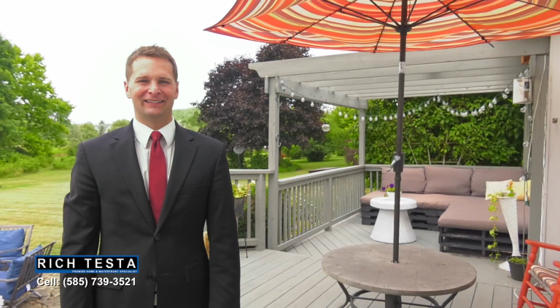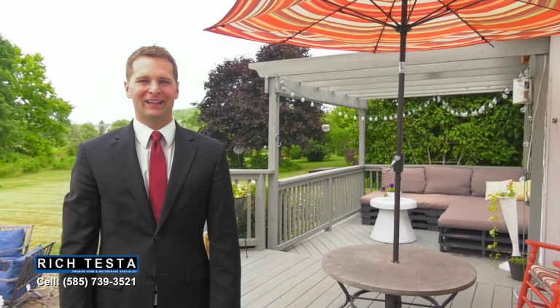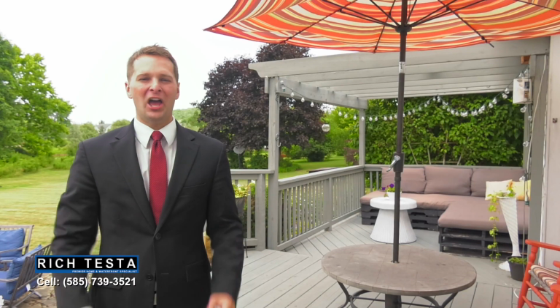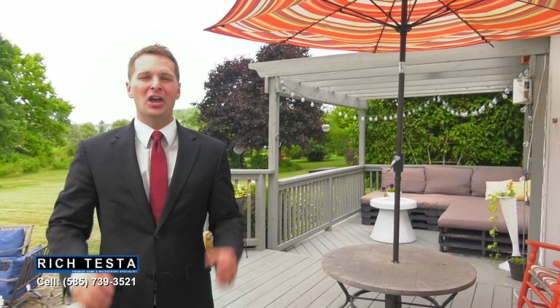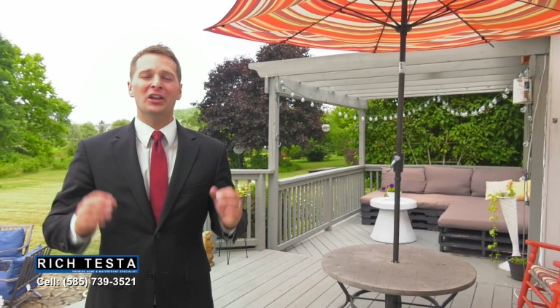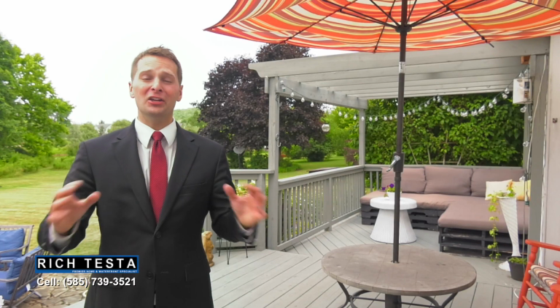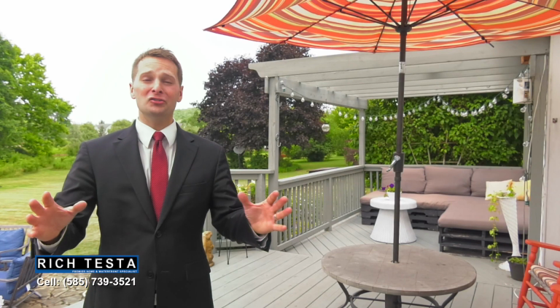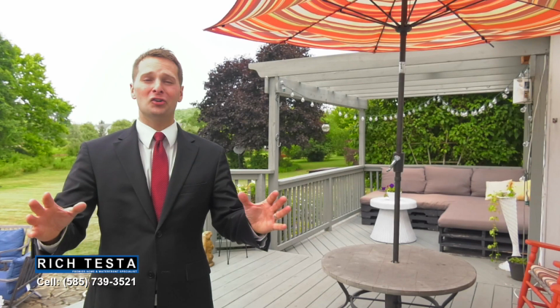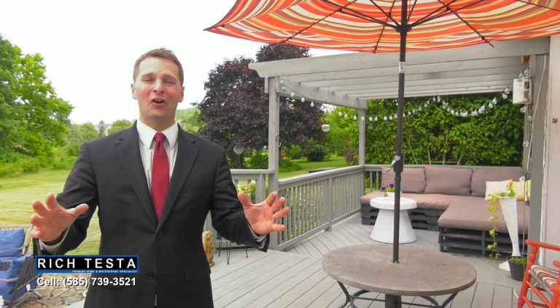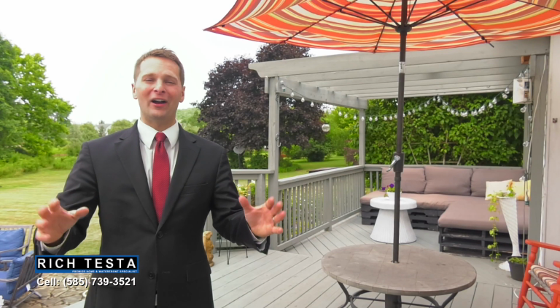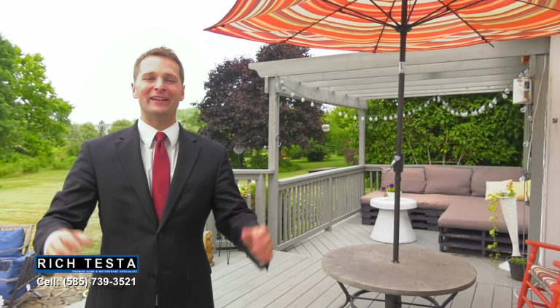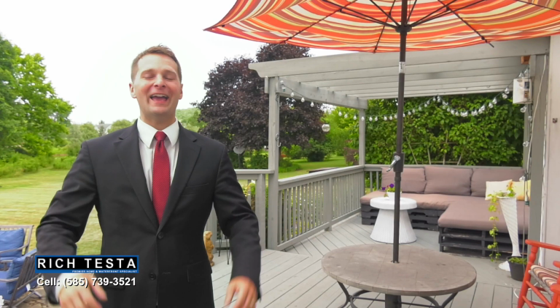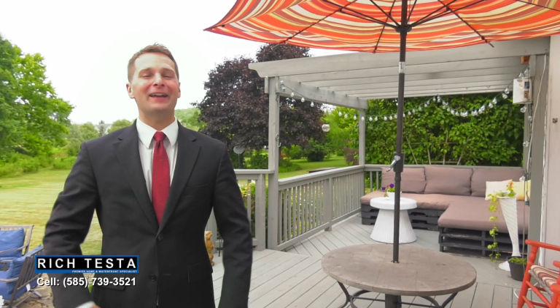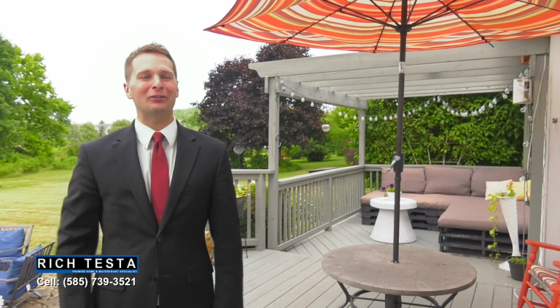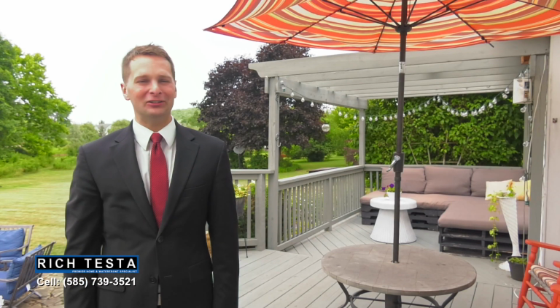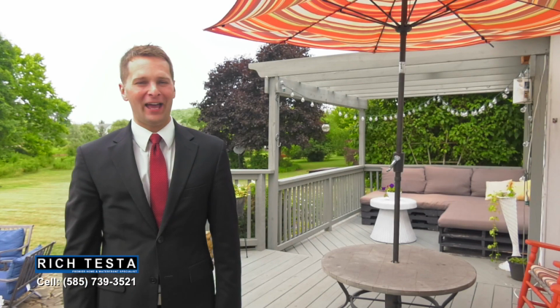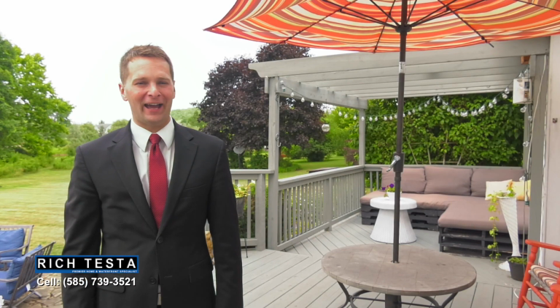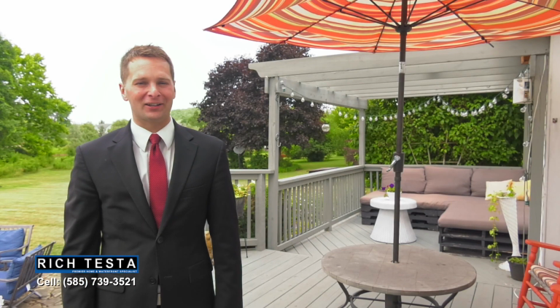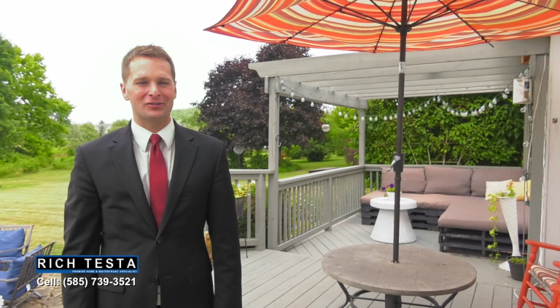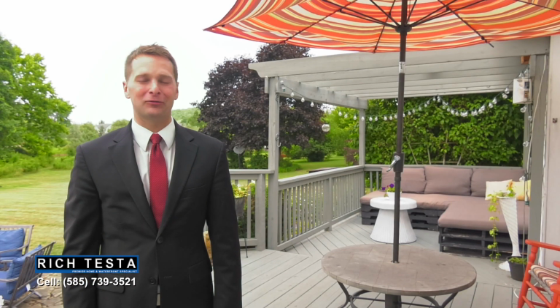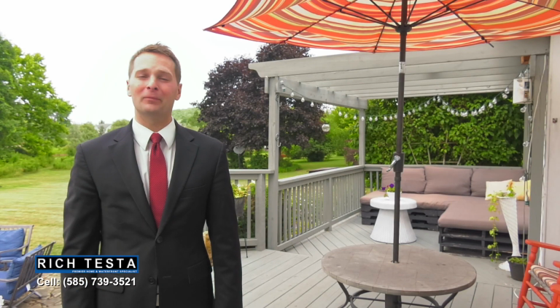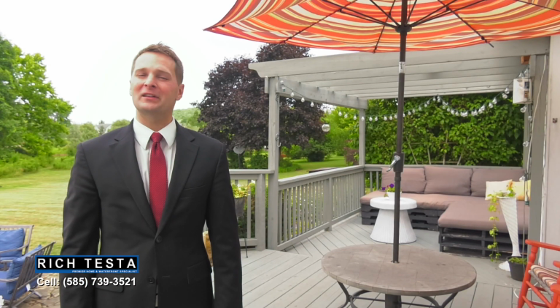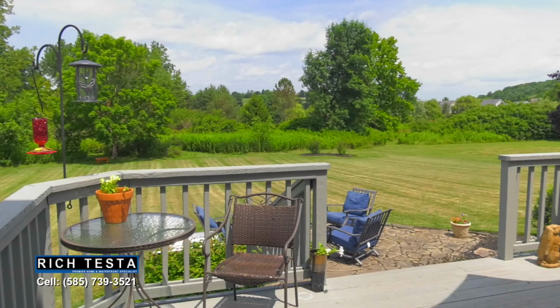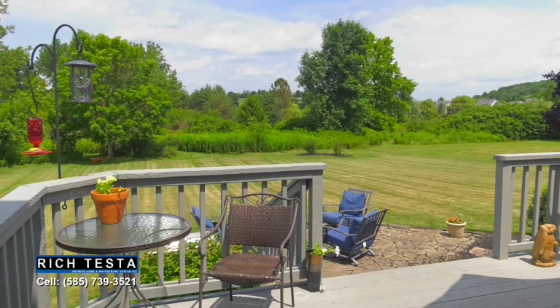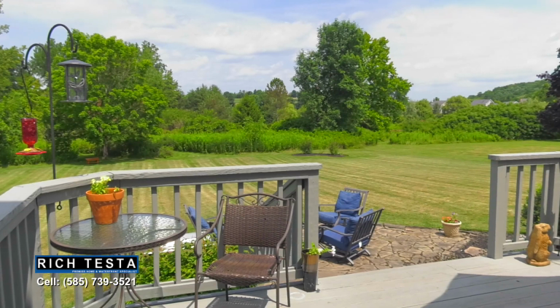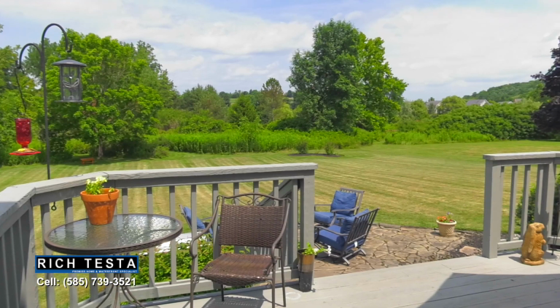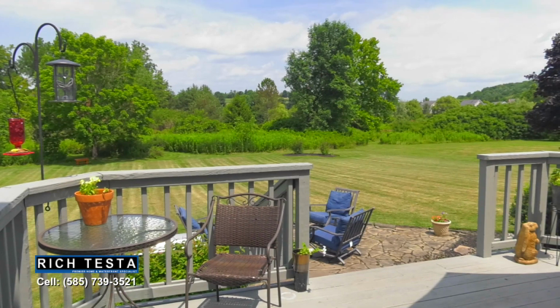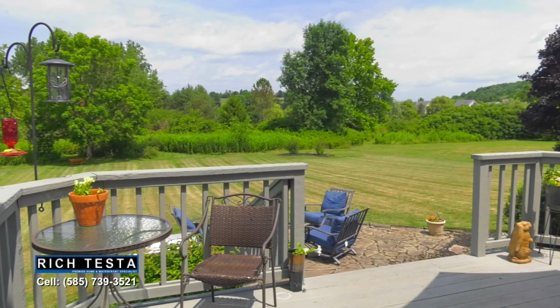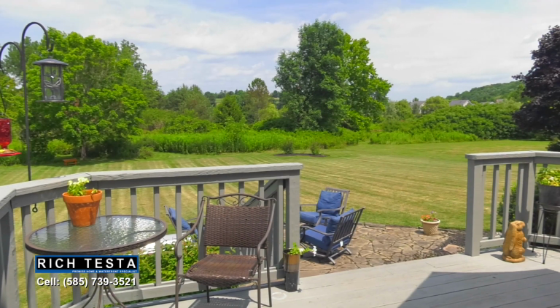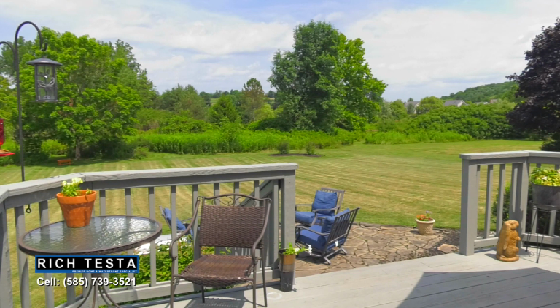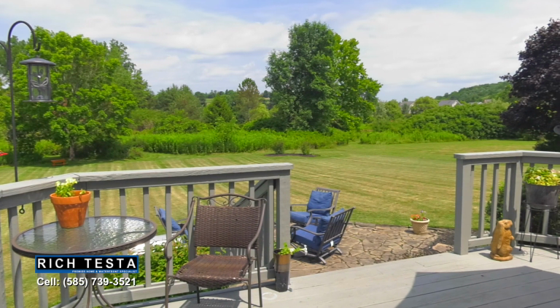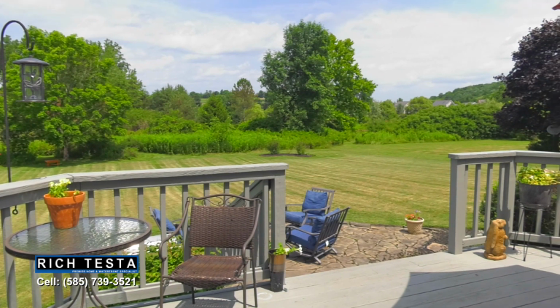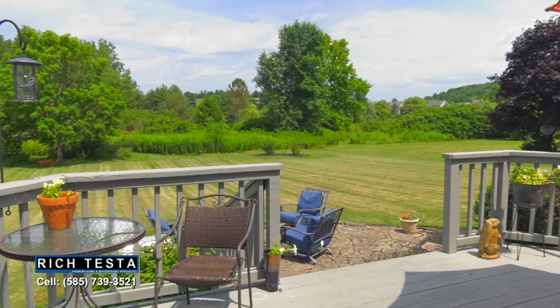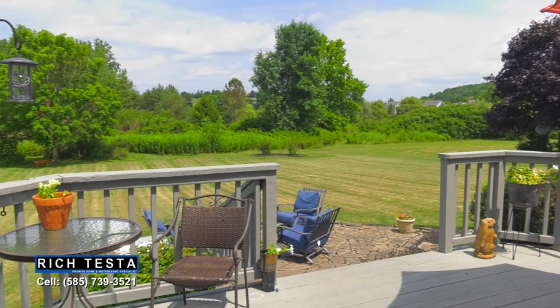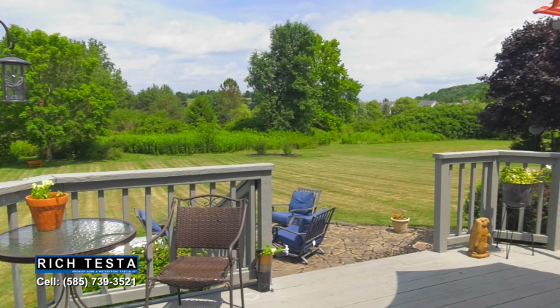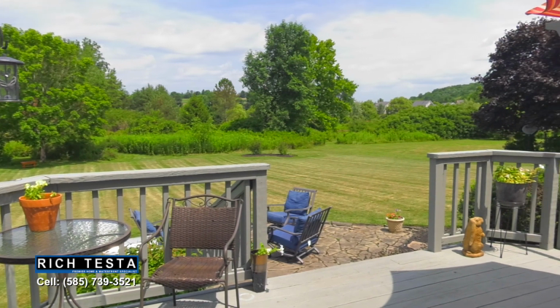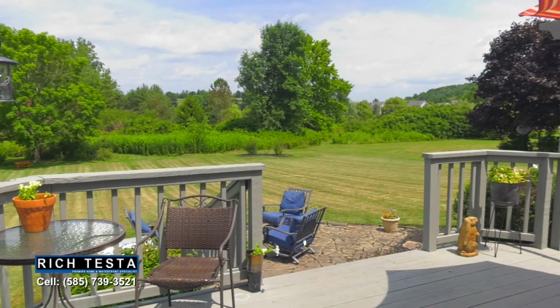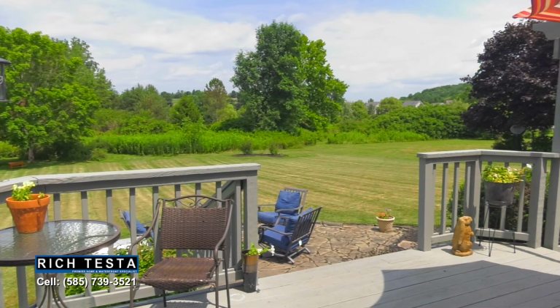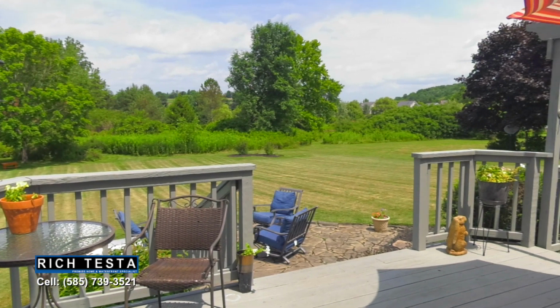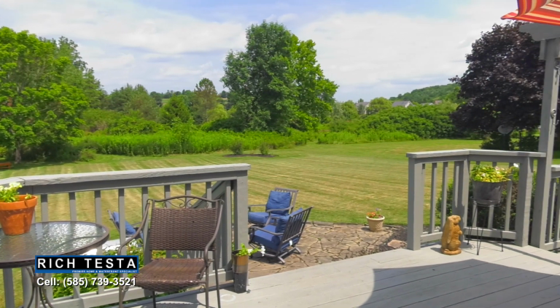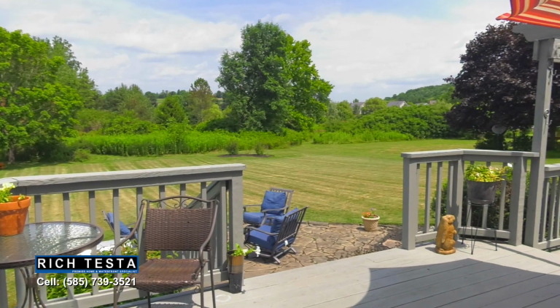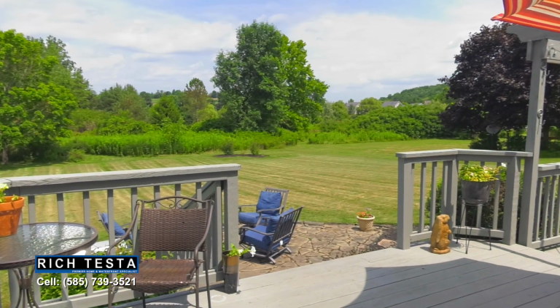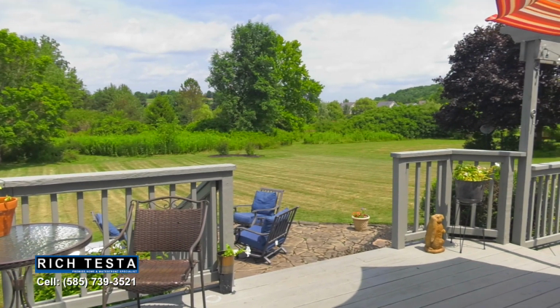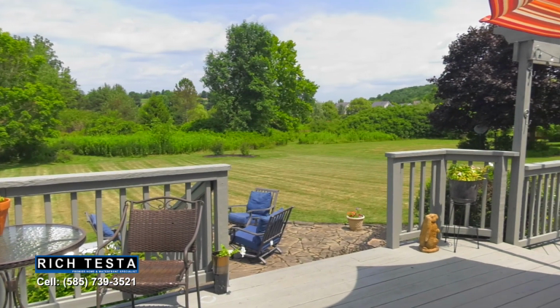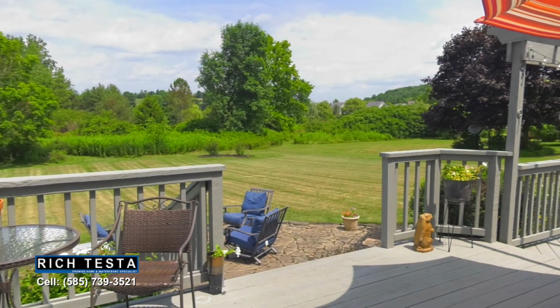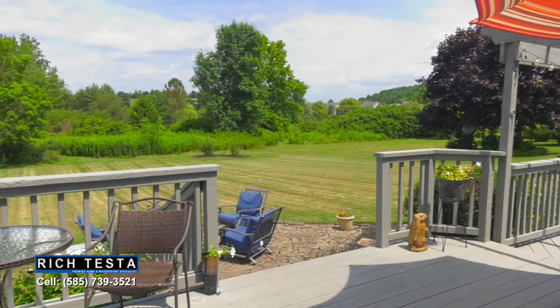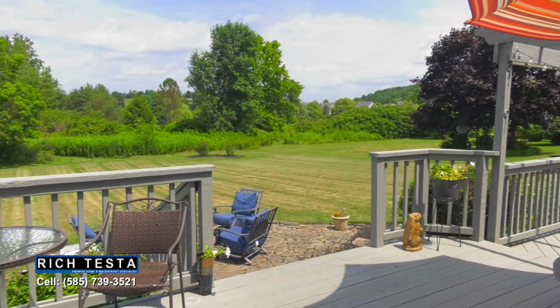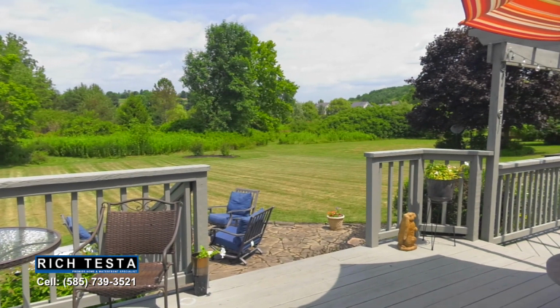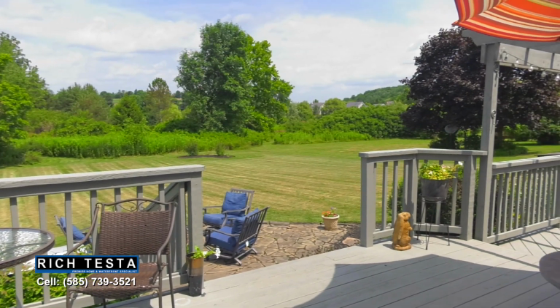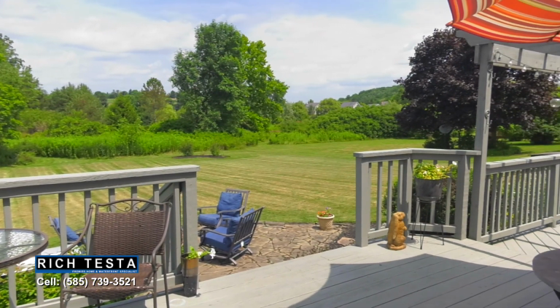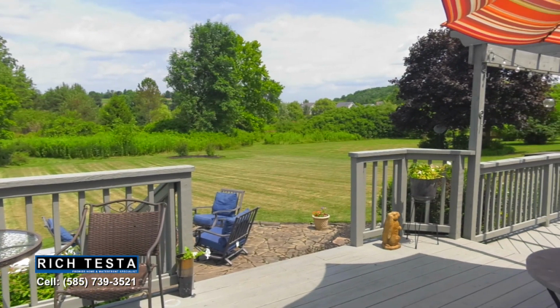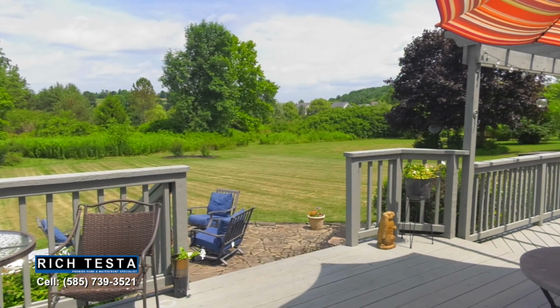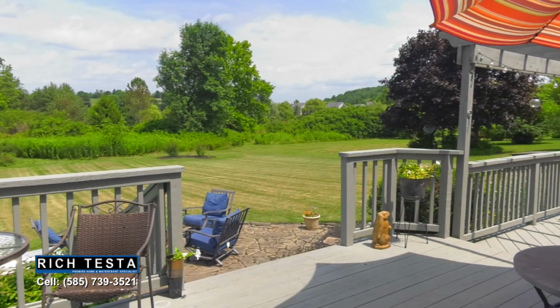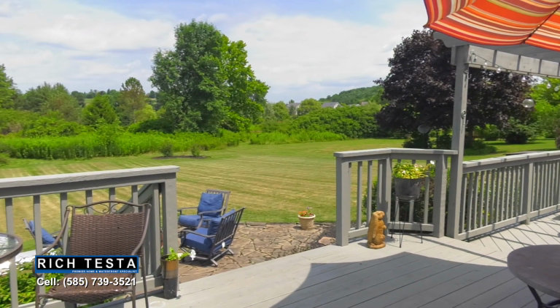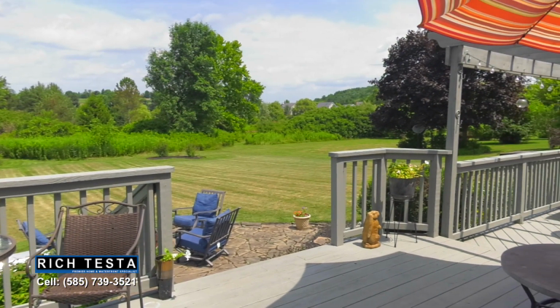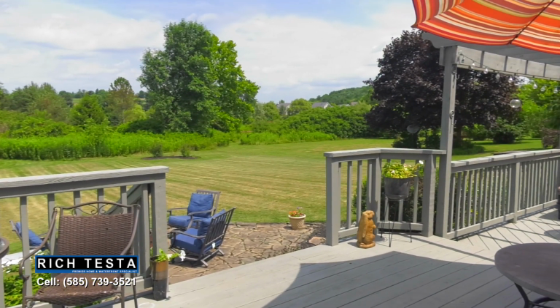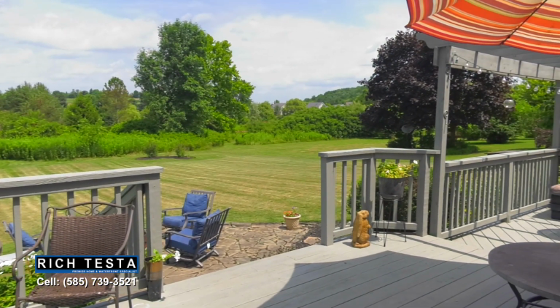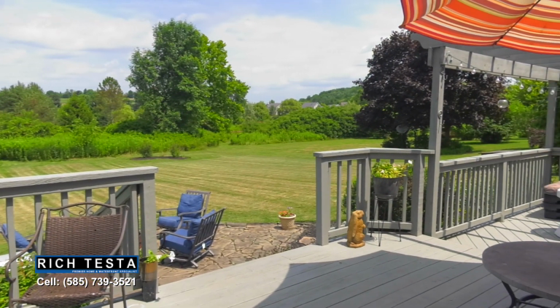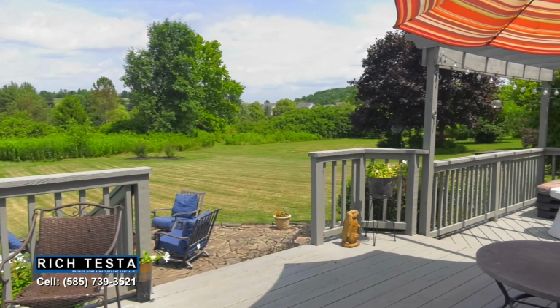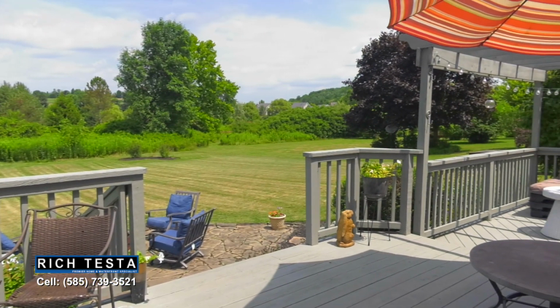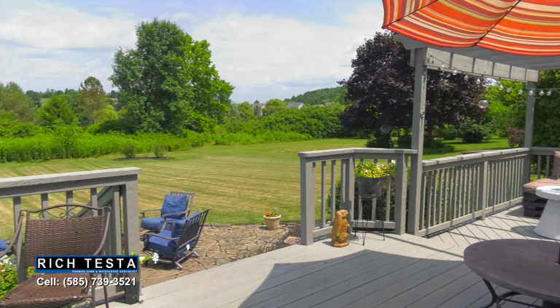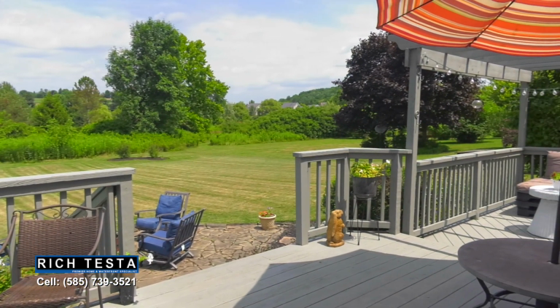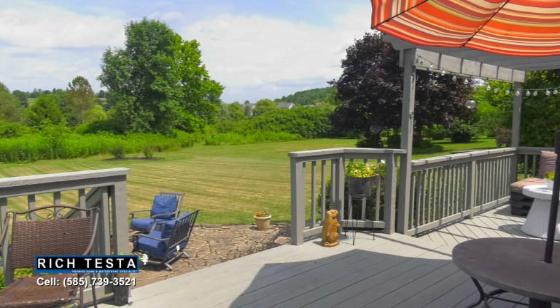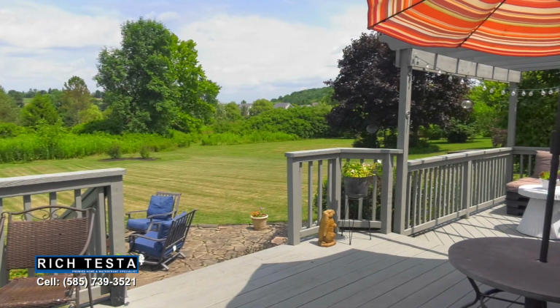Enjoy and relax from this entertainment-sized deck and patio with spectacular nature views.